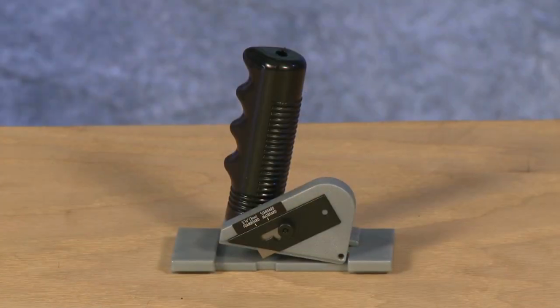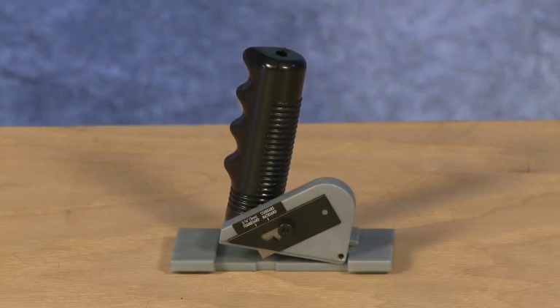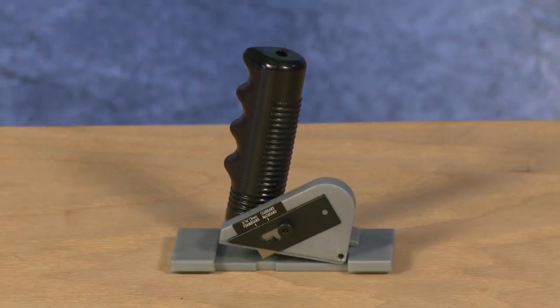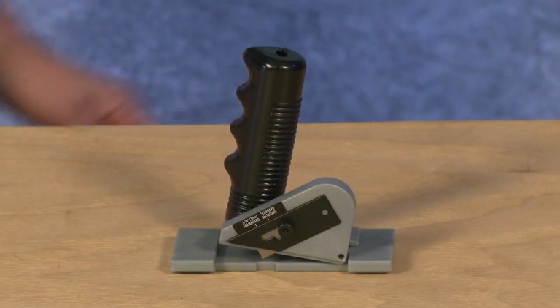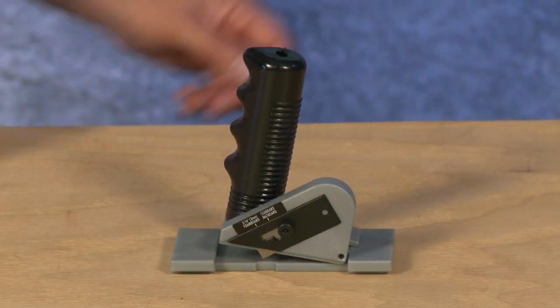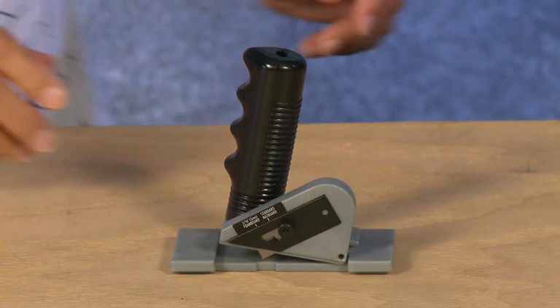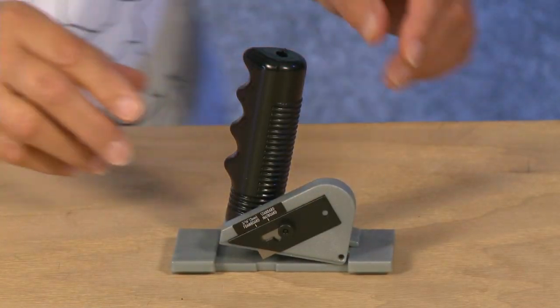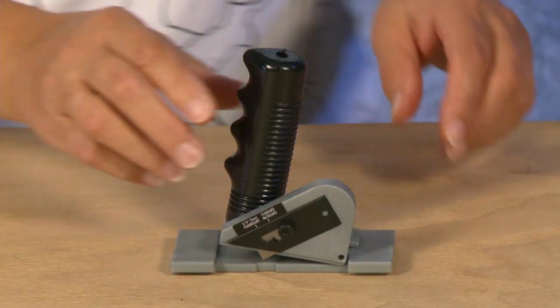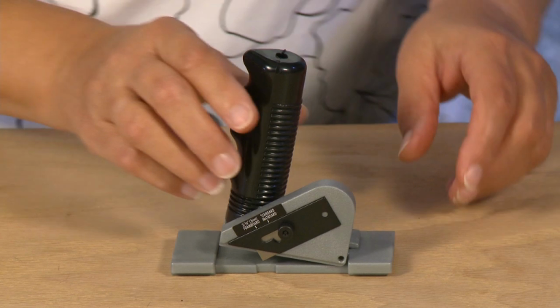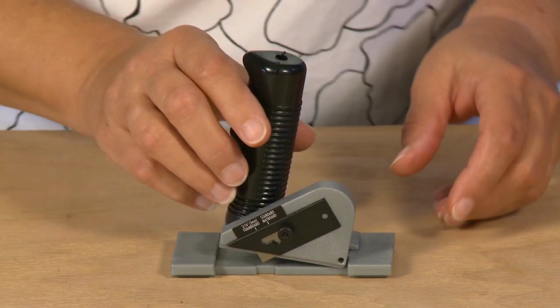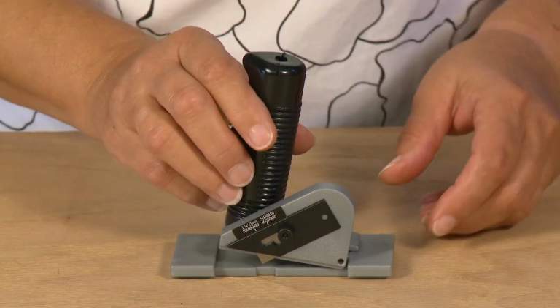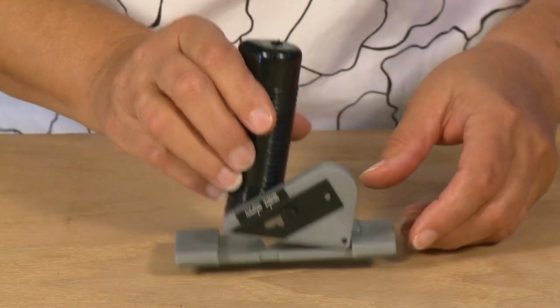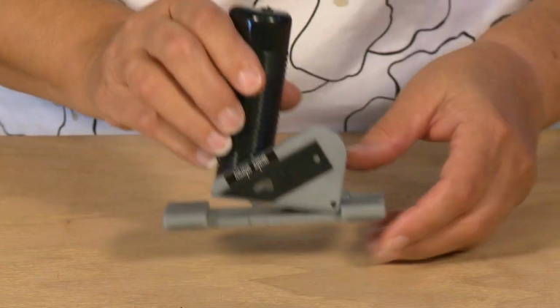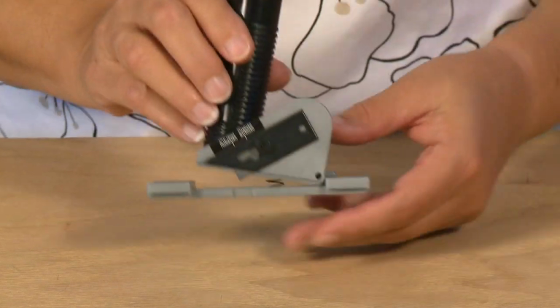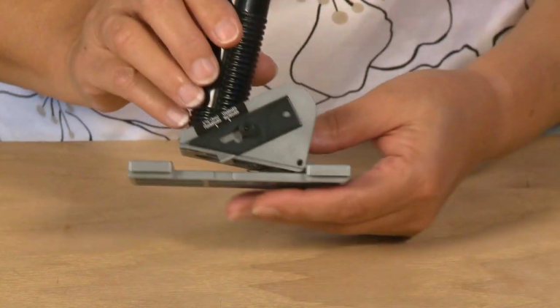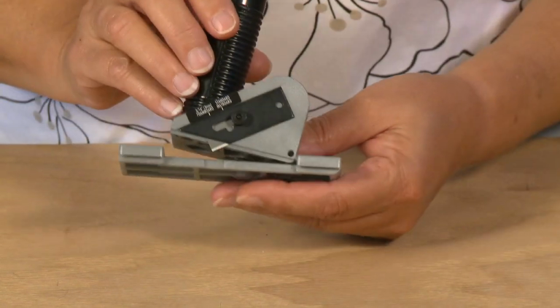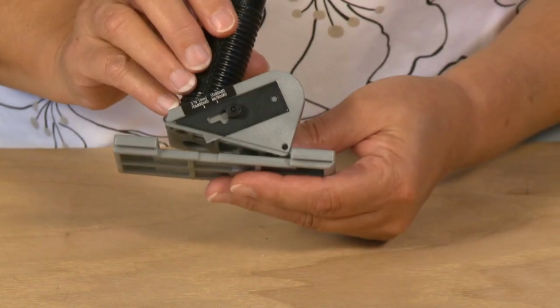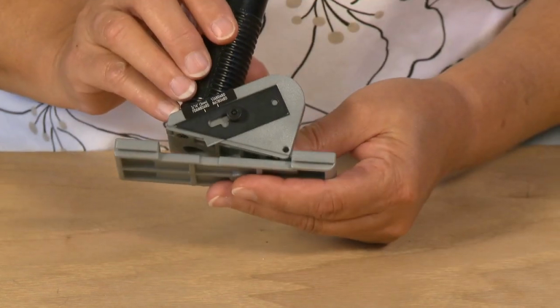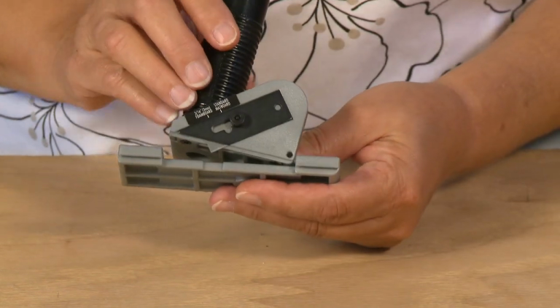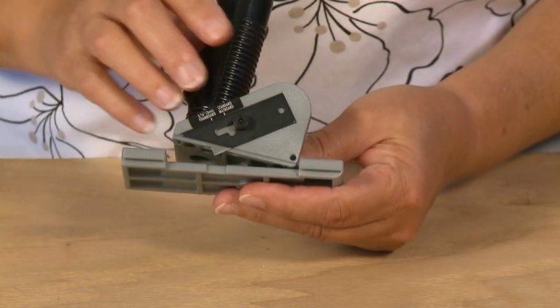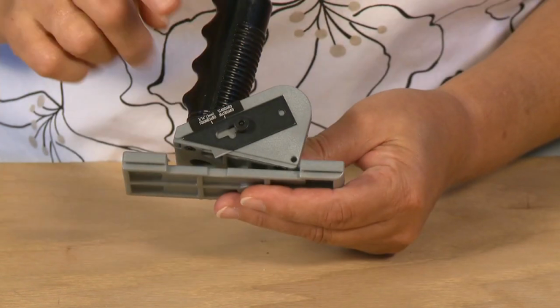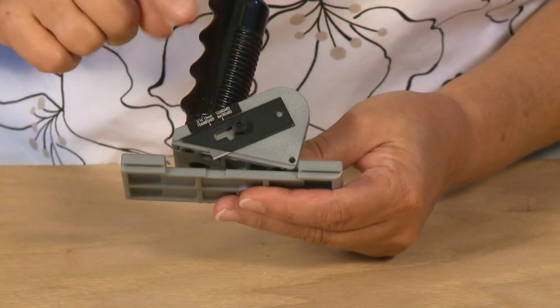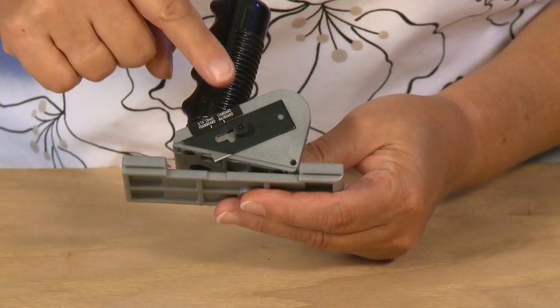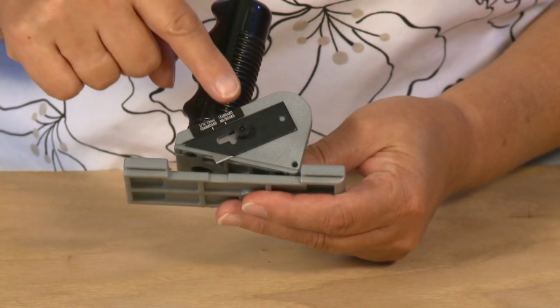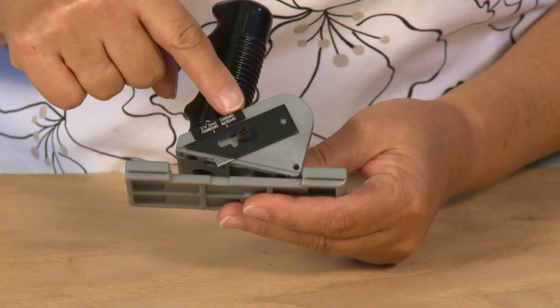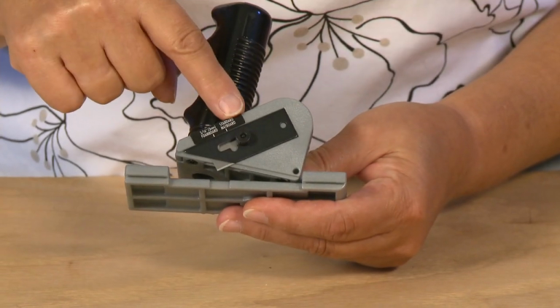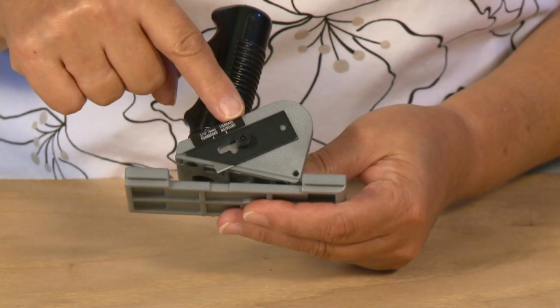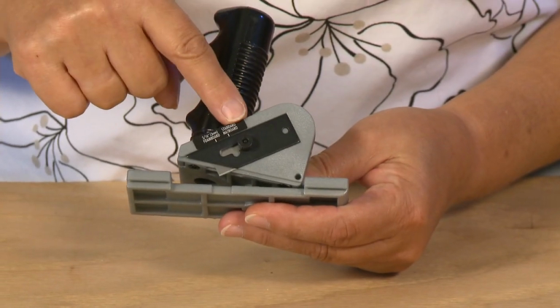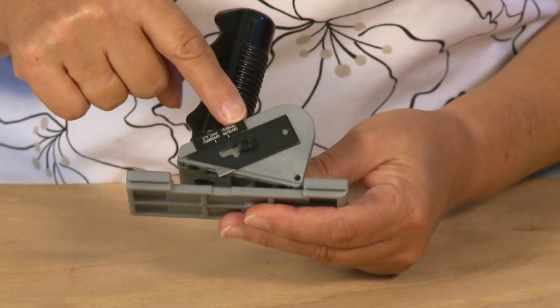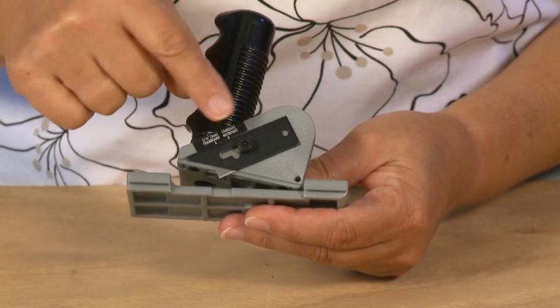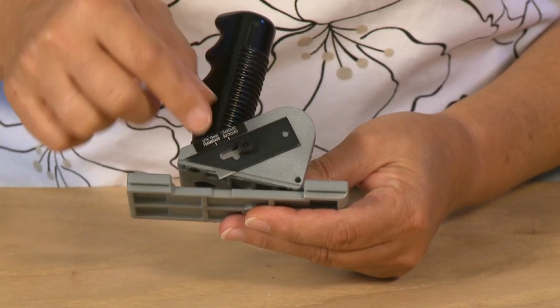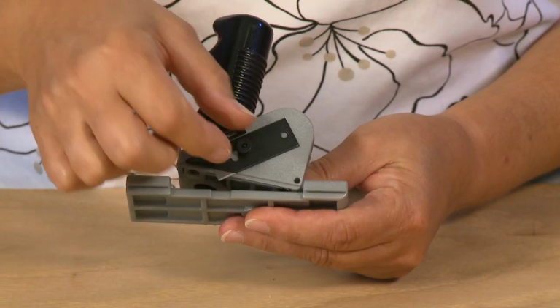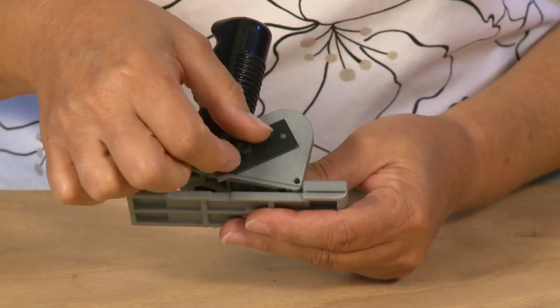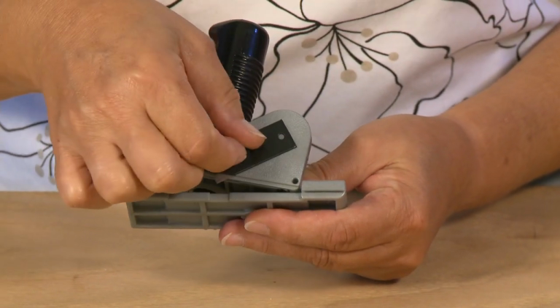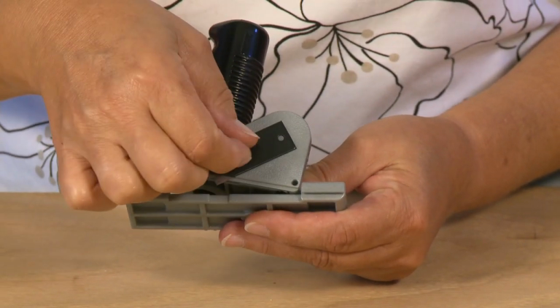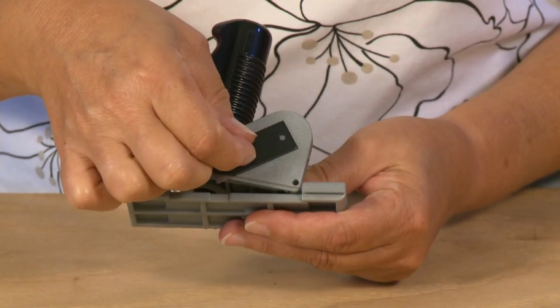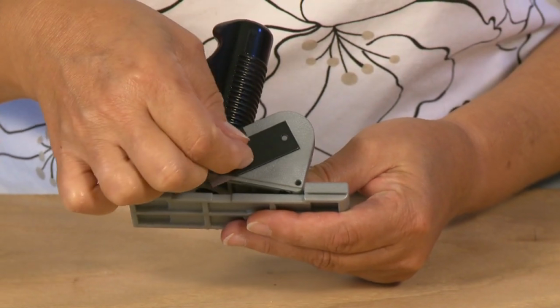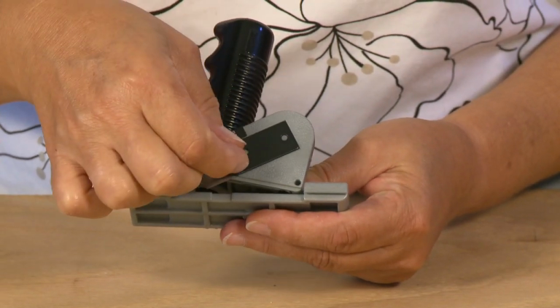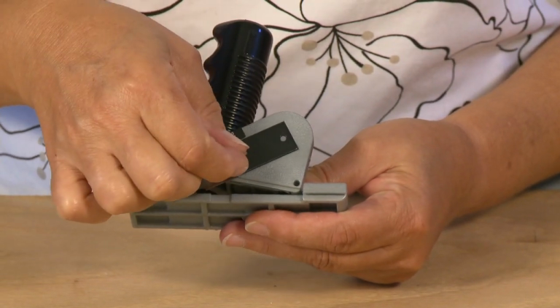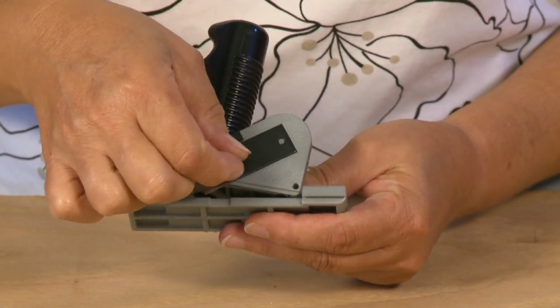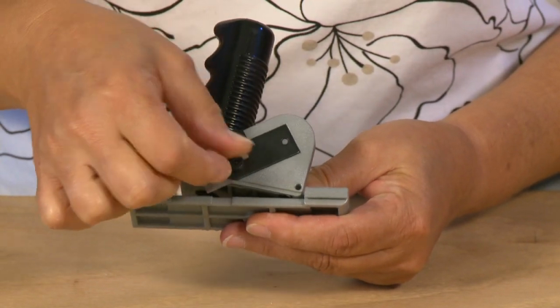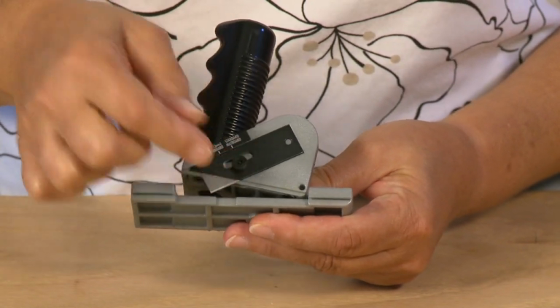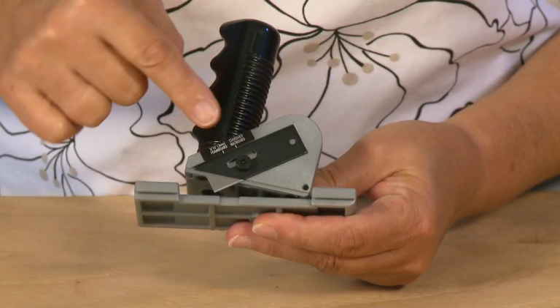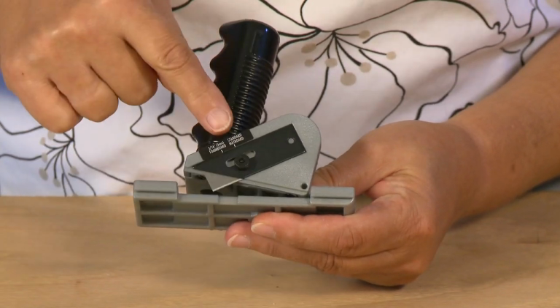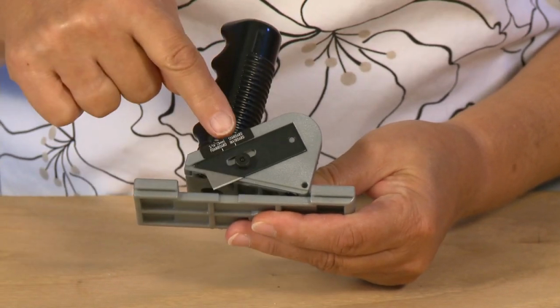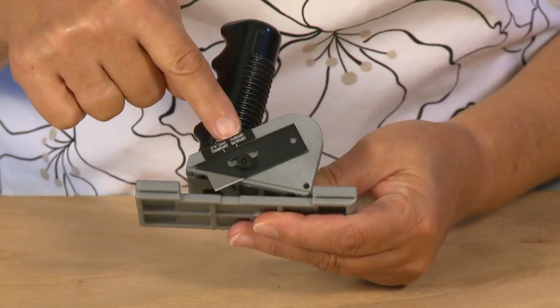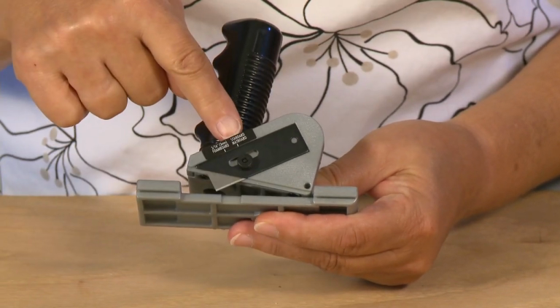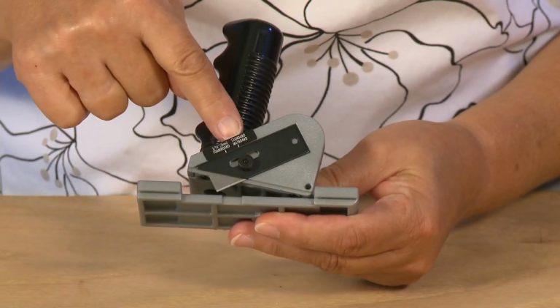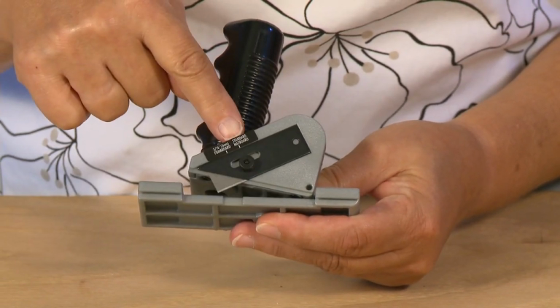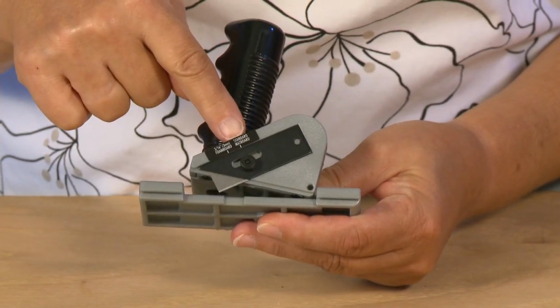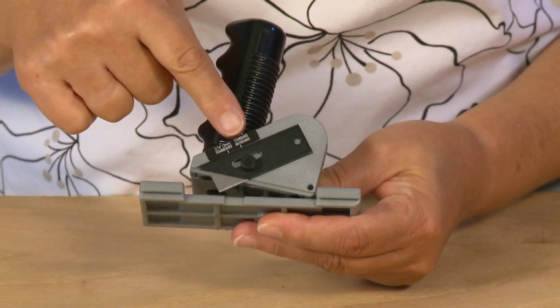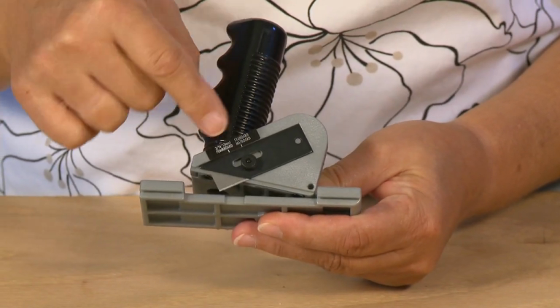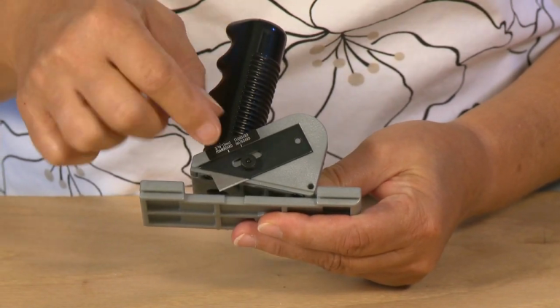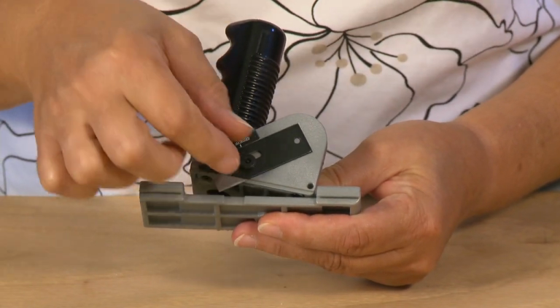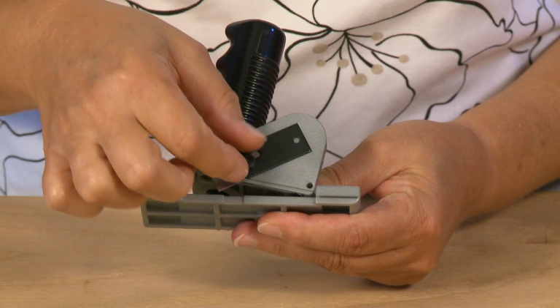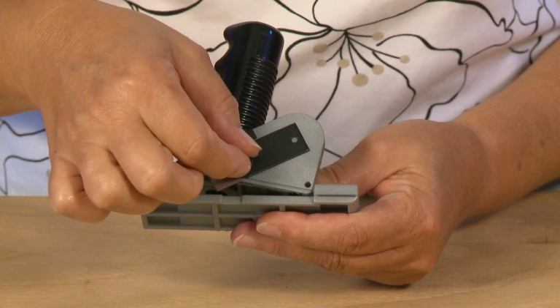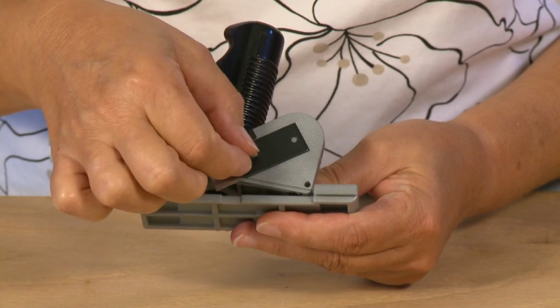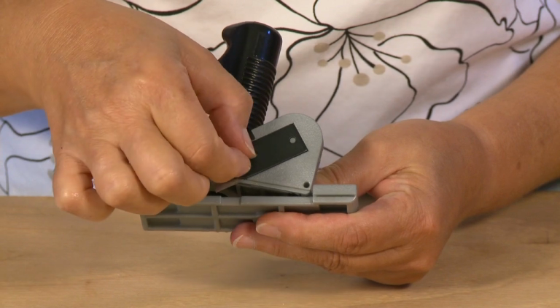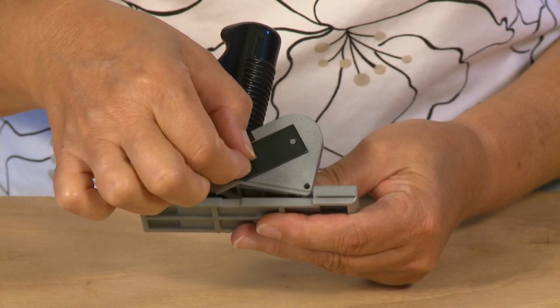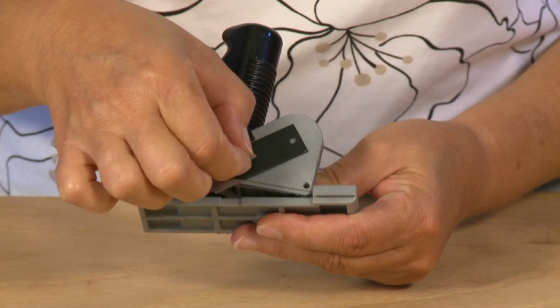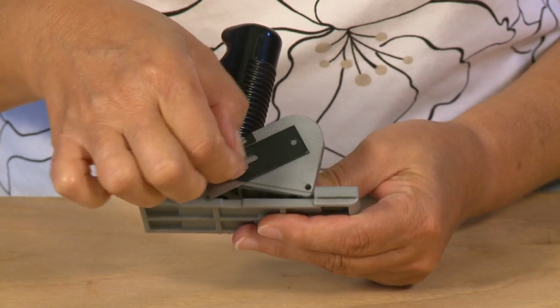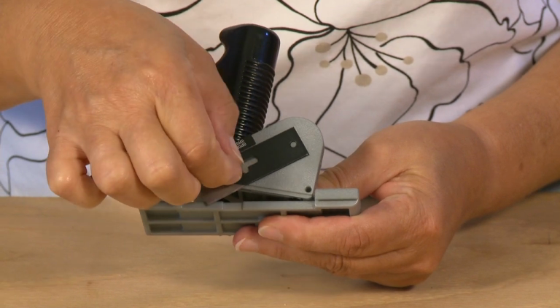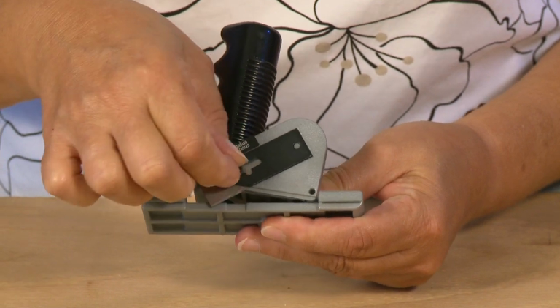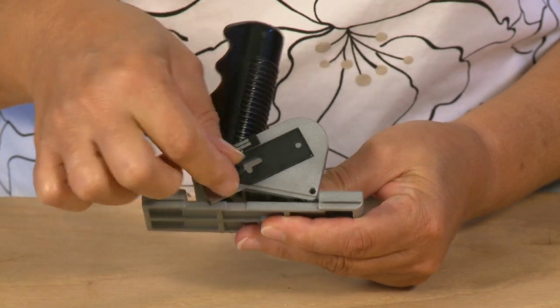The straight cutter features three different depth settings: for storage, standard thickness mat board, and 3/16 foam board.